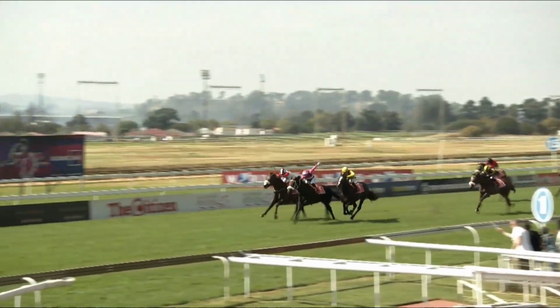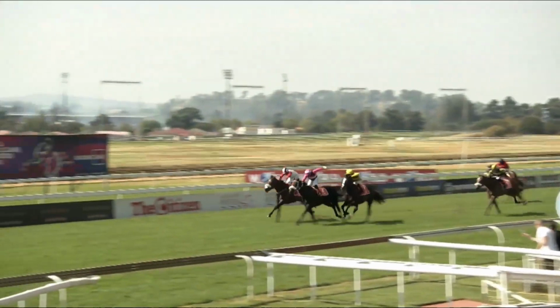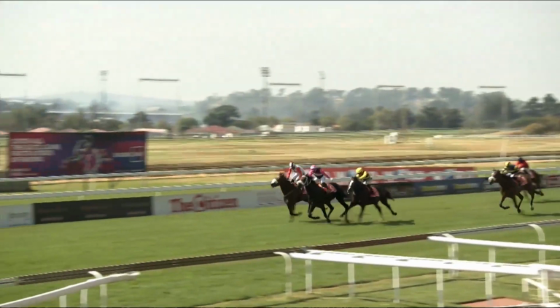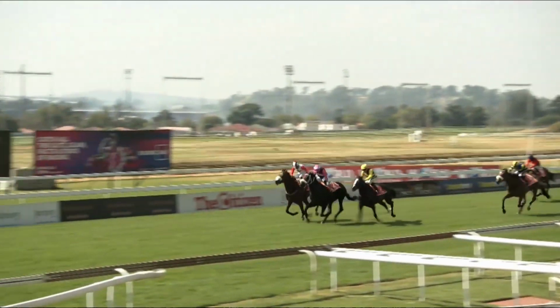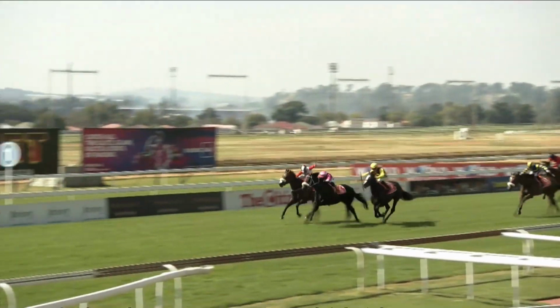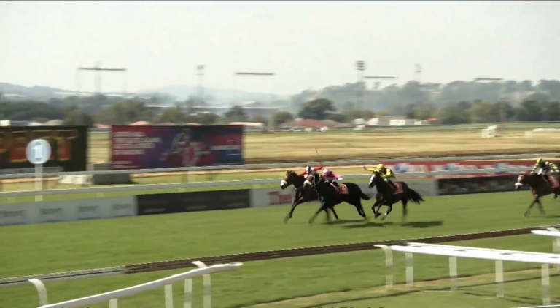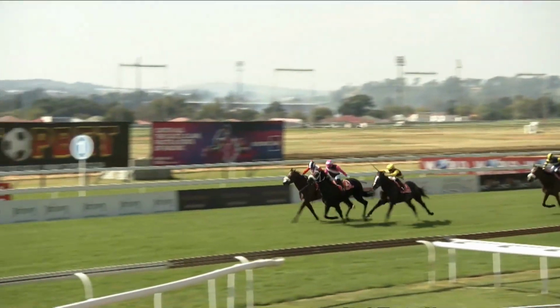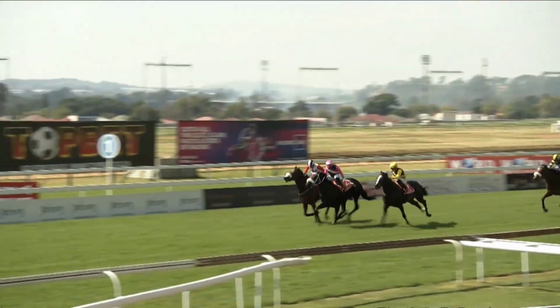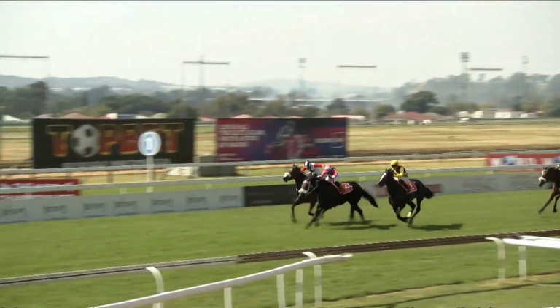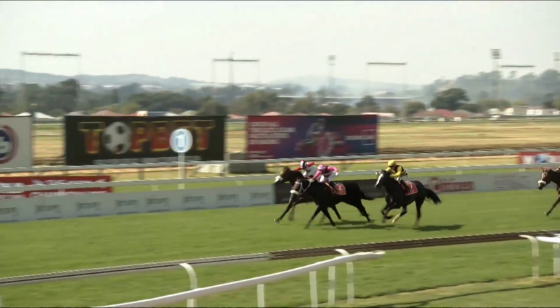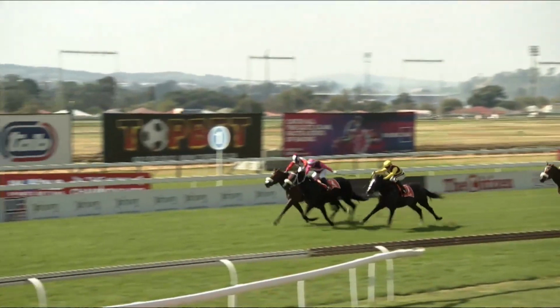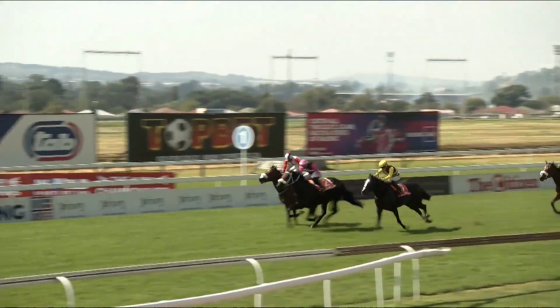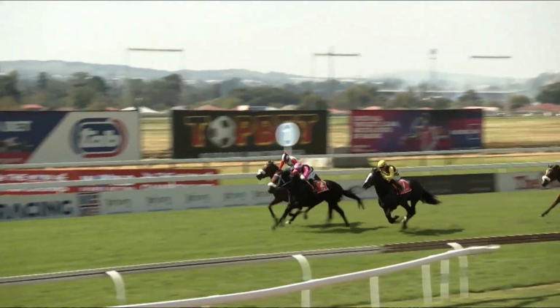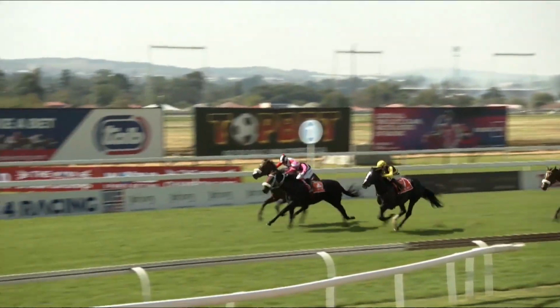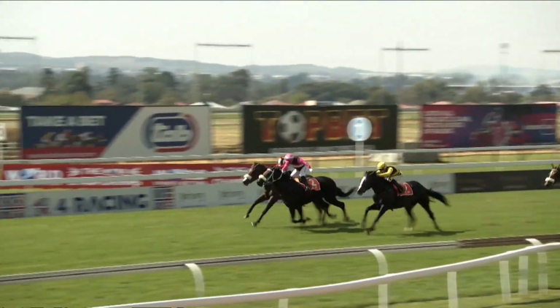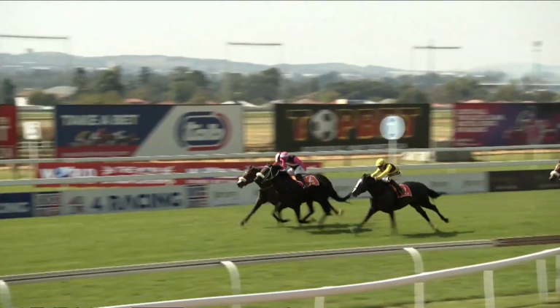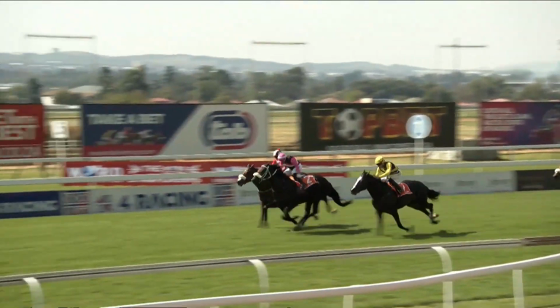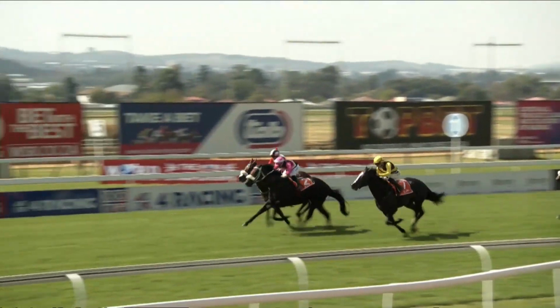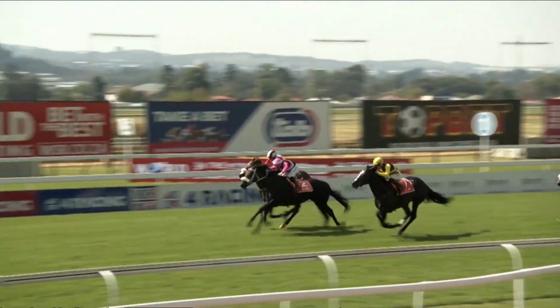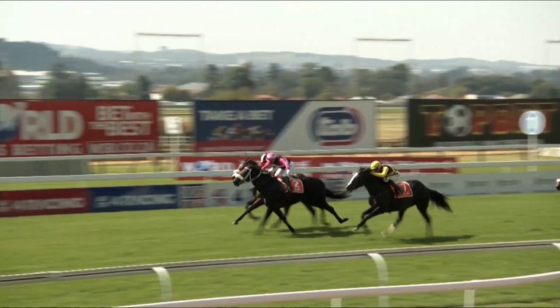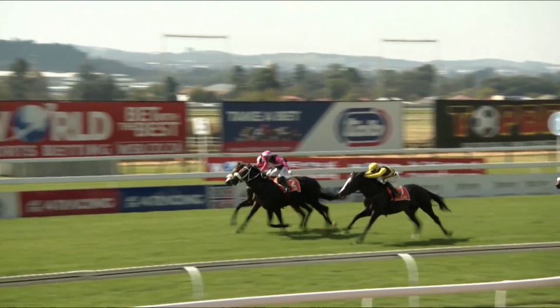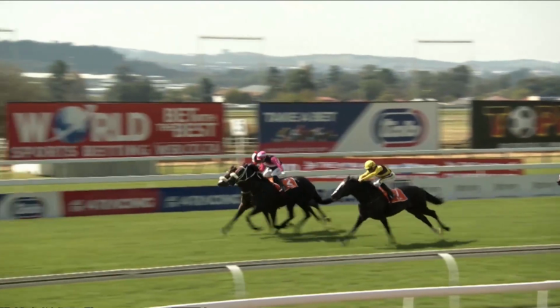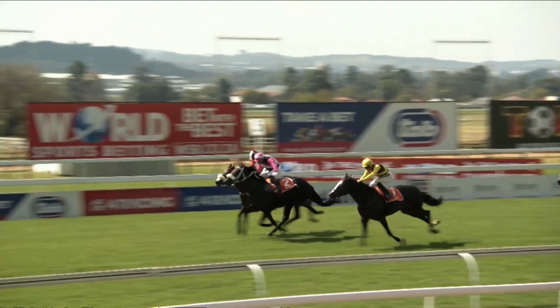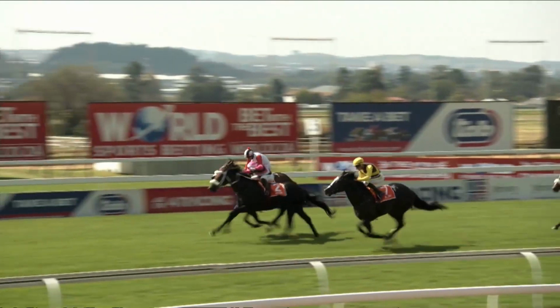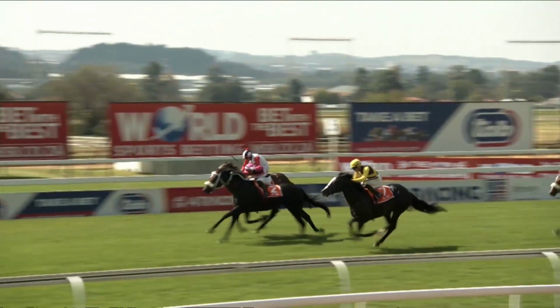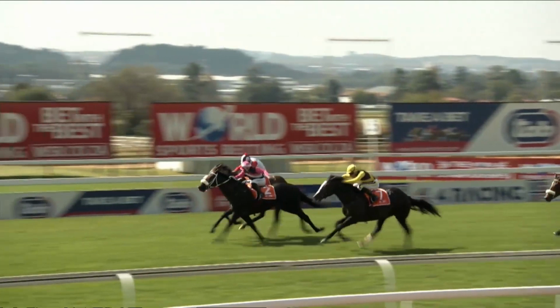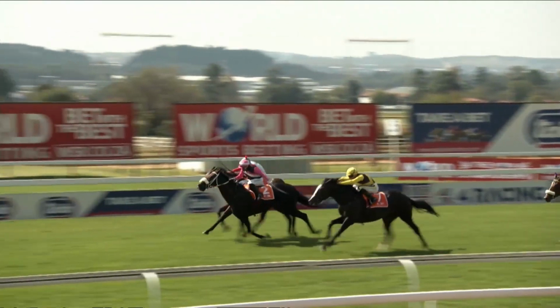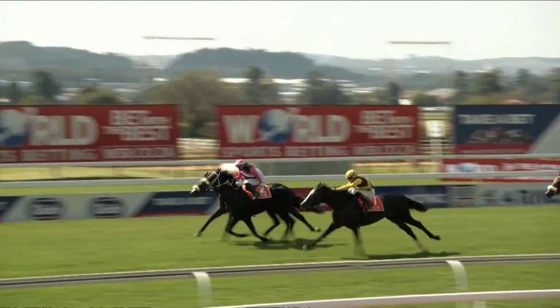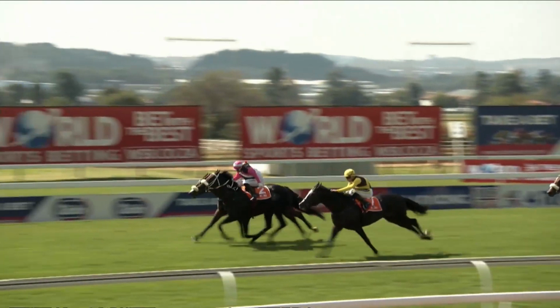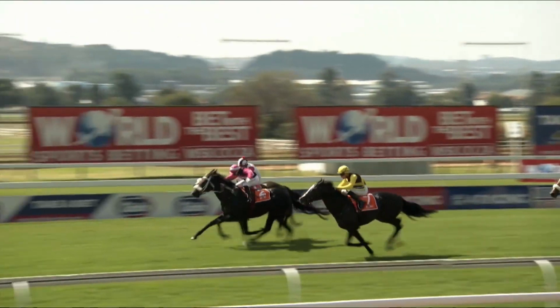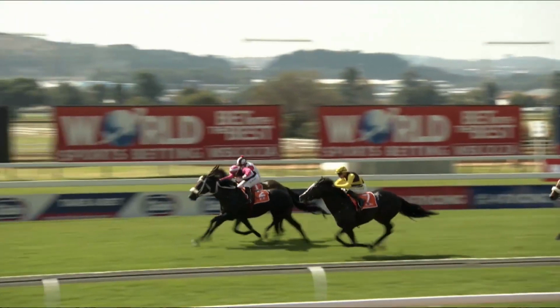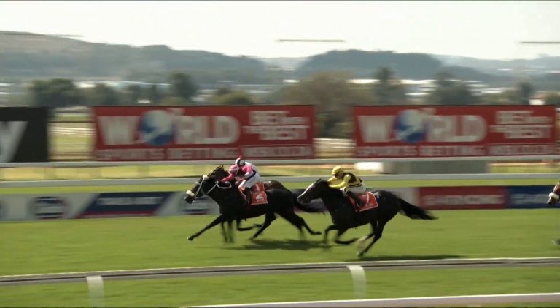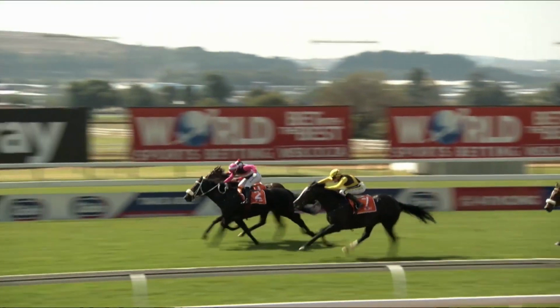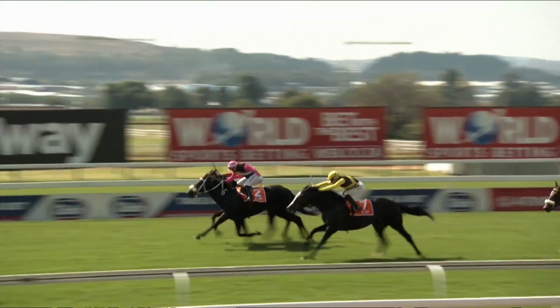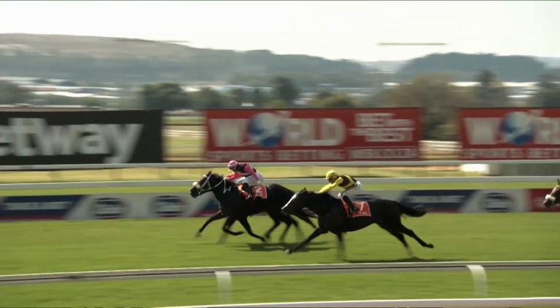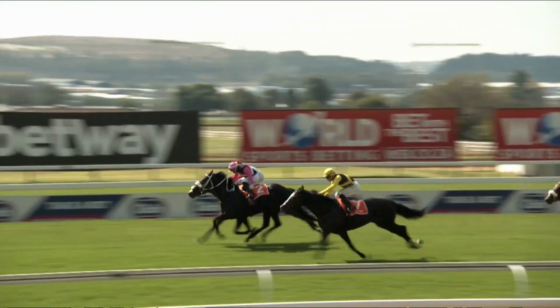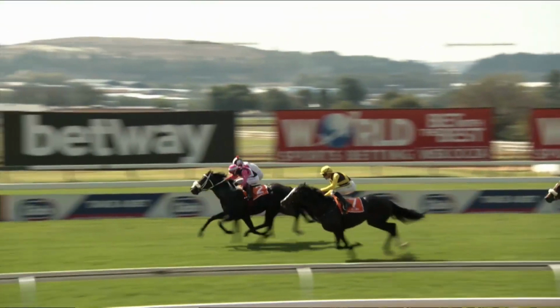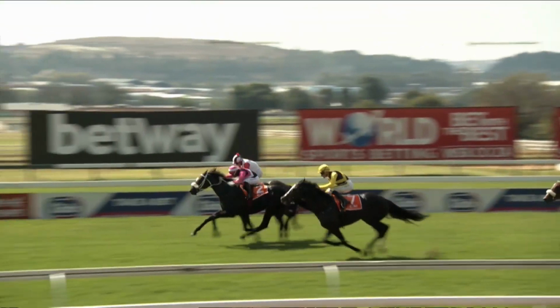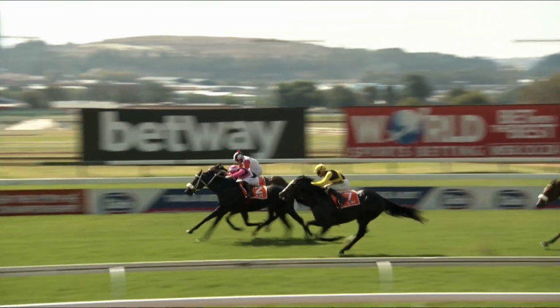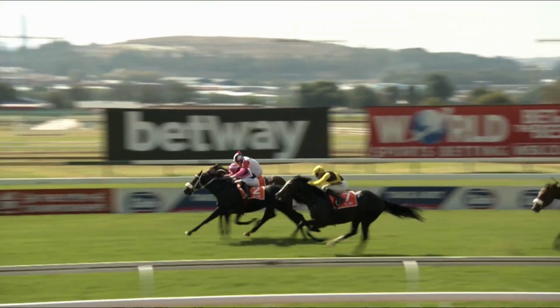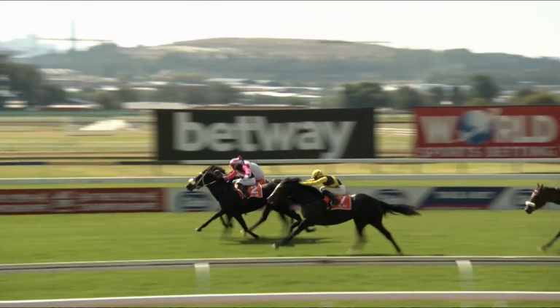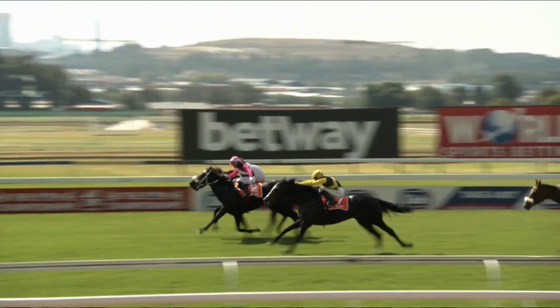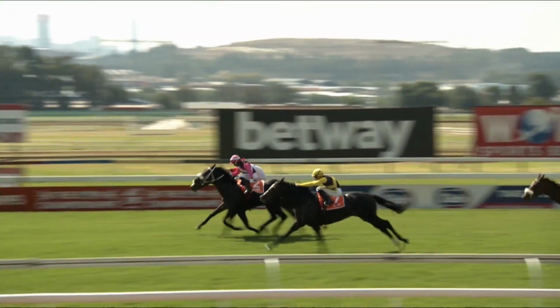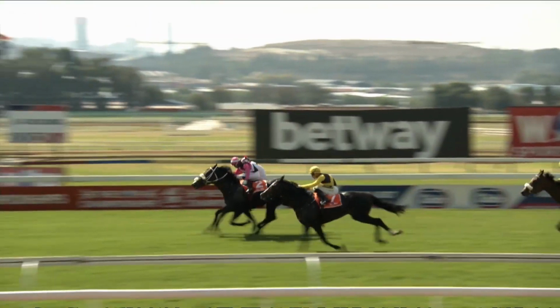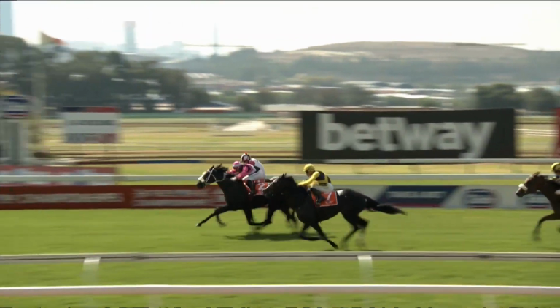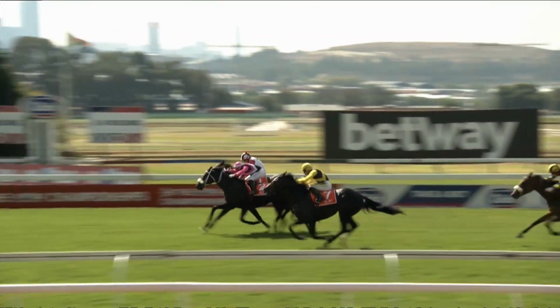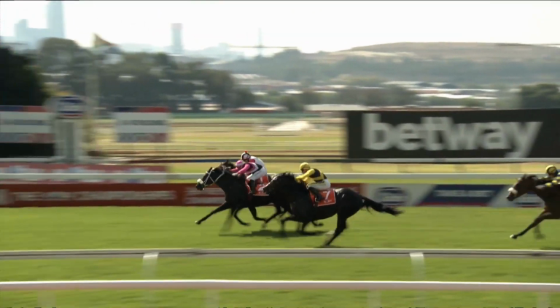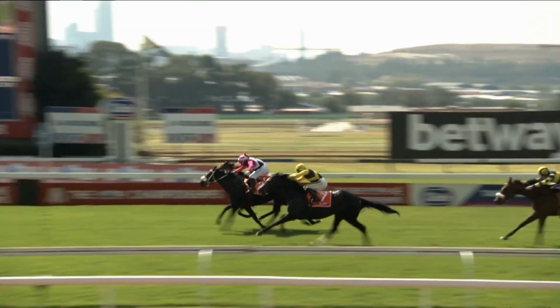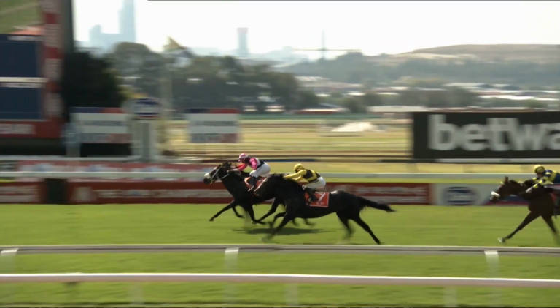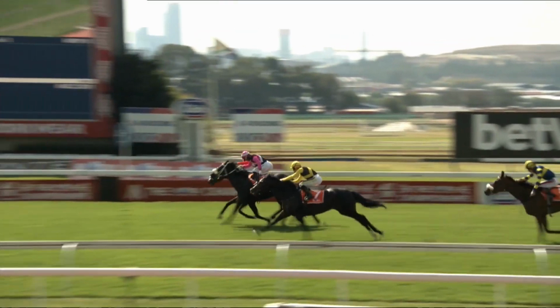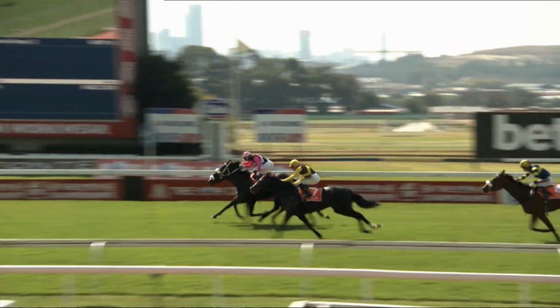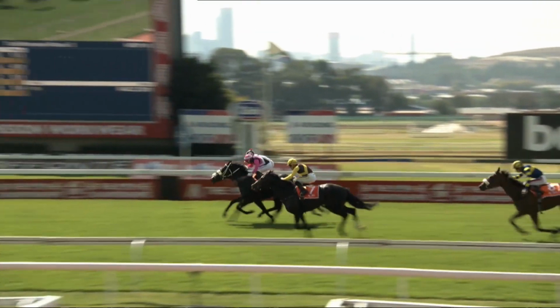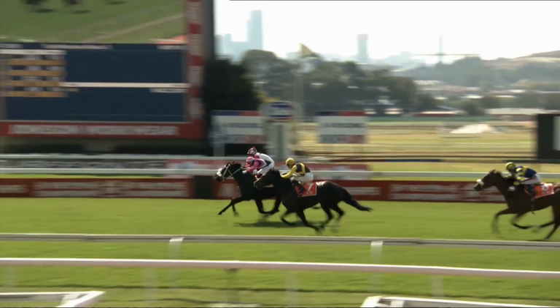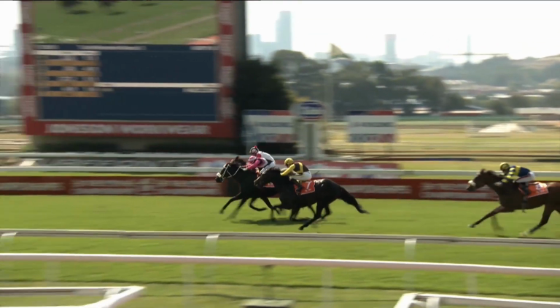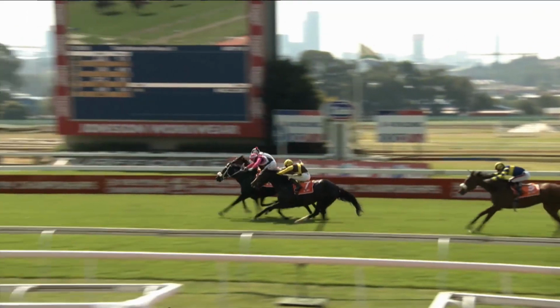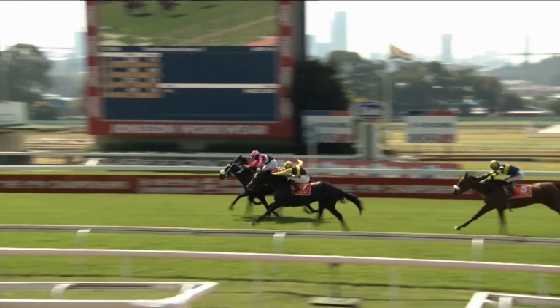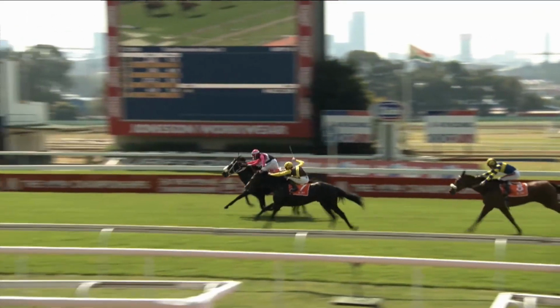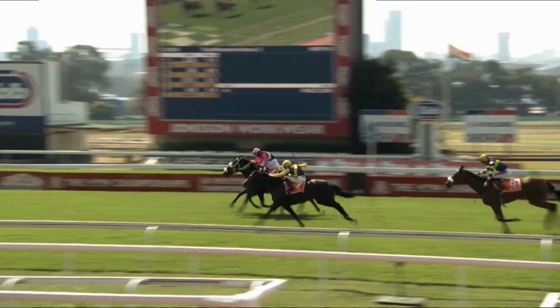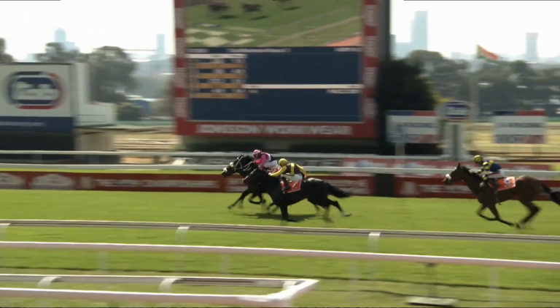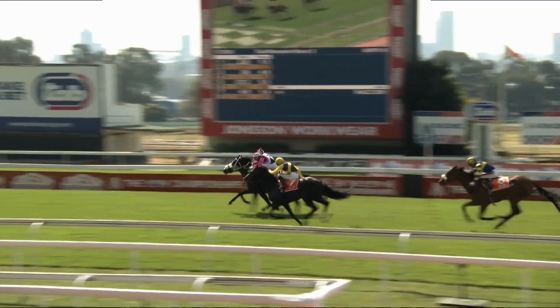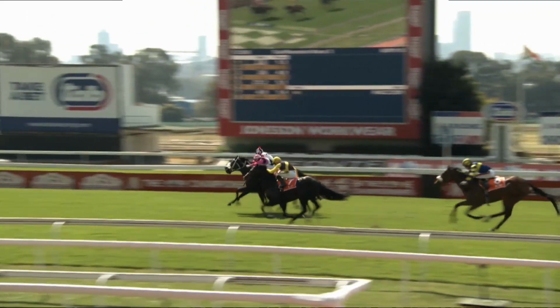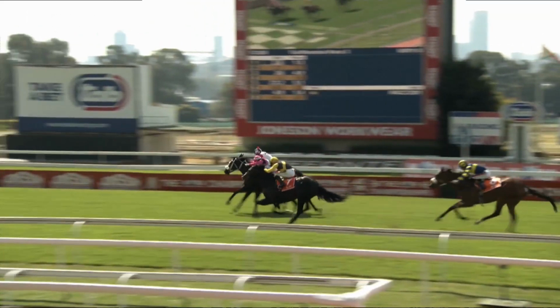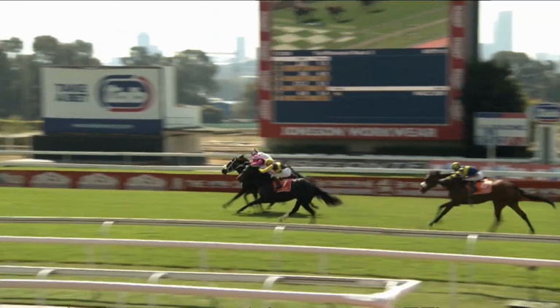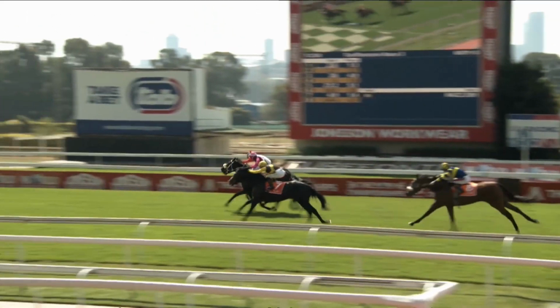That's race three. Come and go on — we look forward to our next one, because it's pick six time with lots of money in the pool.